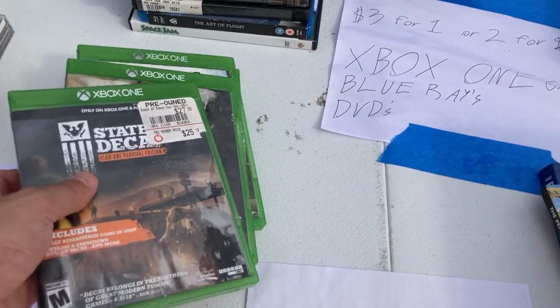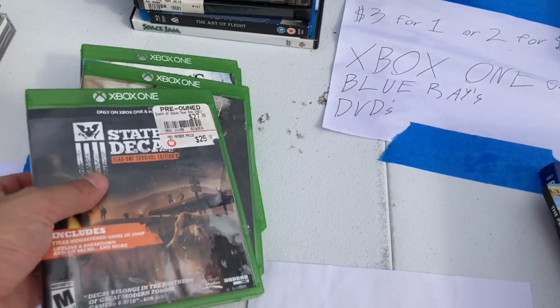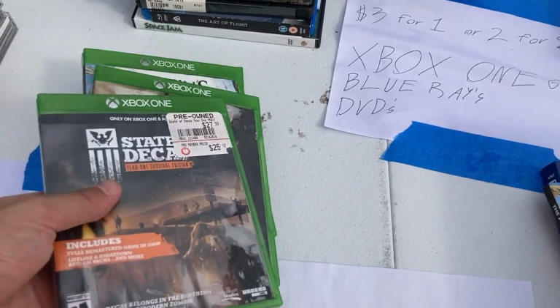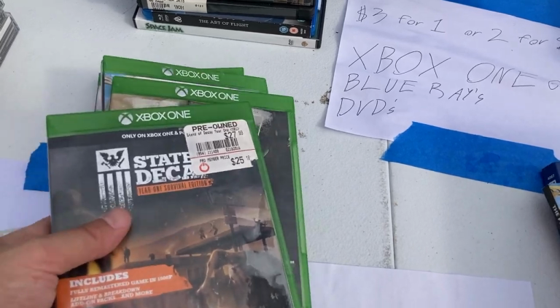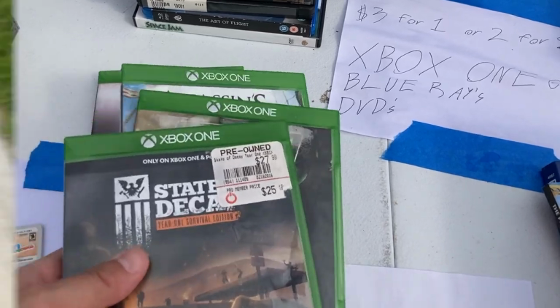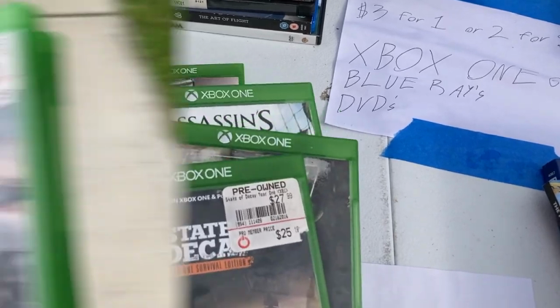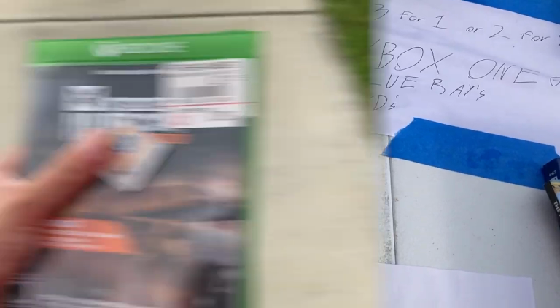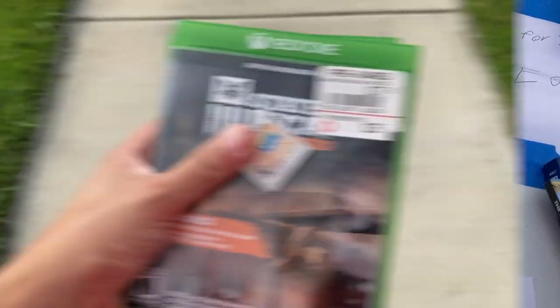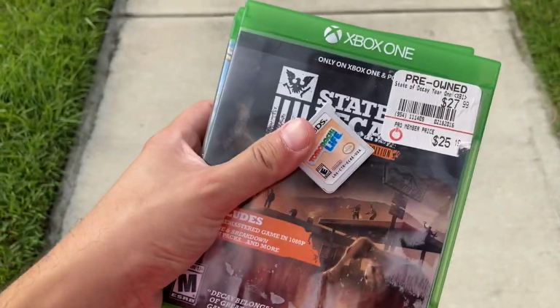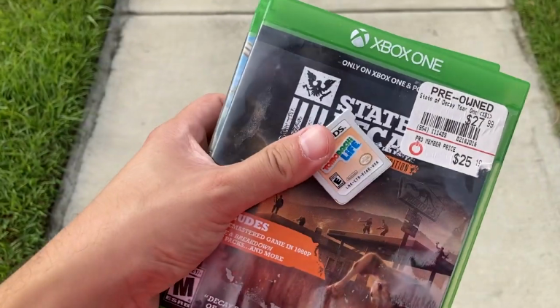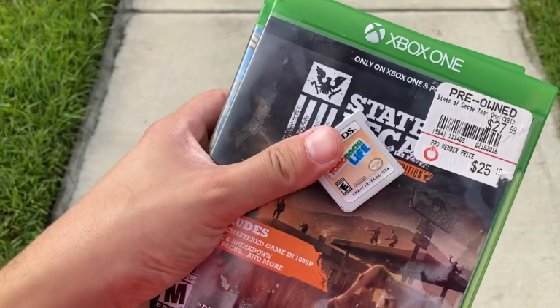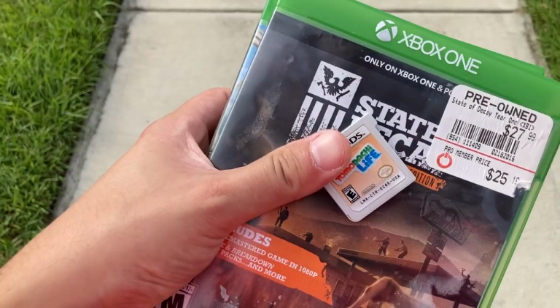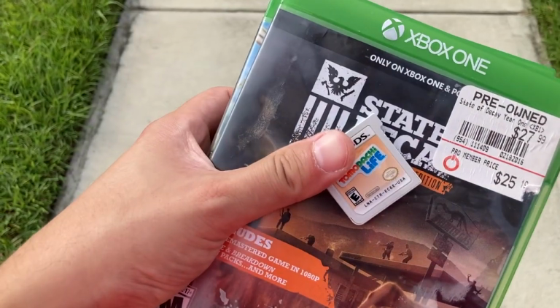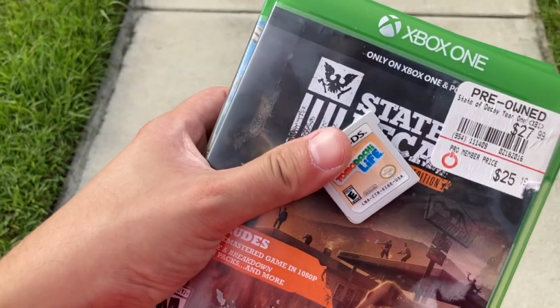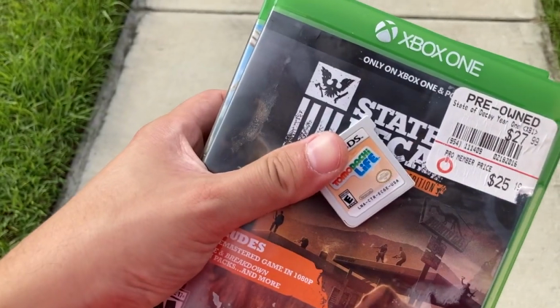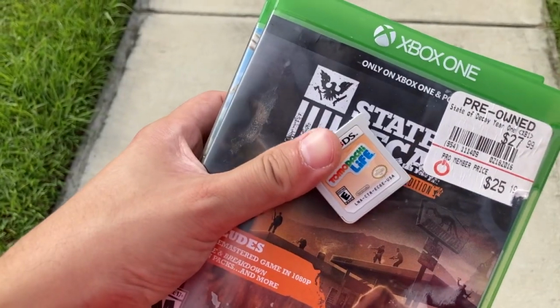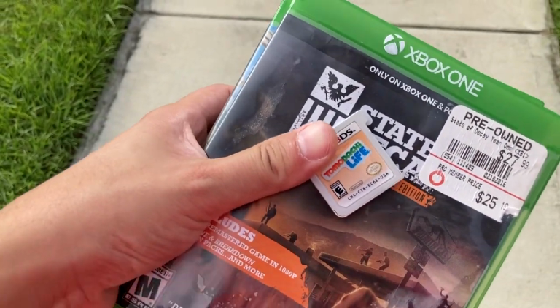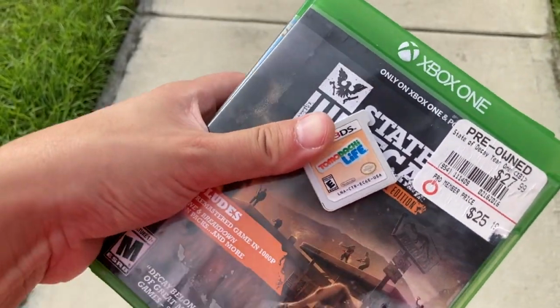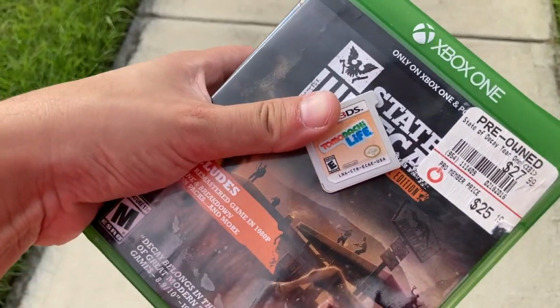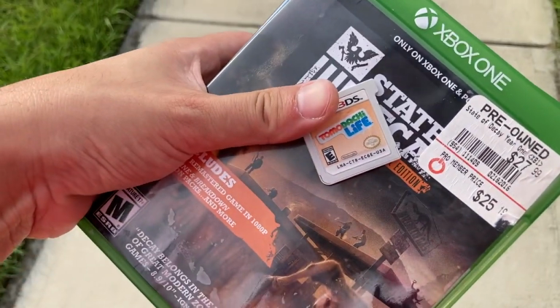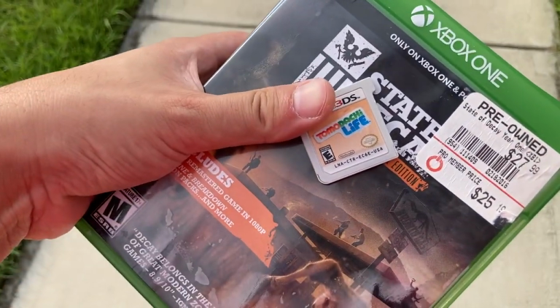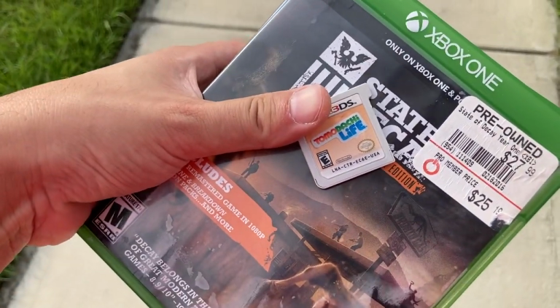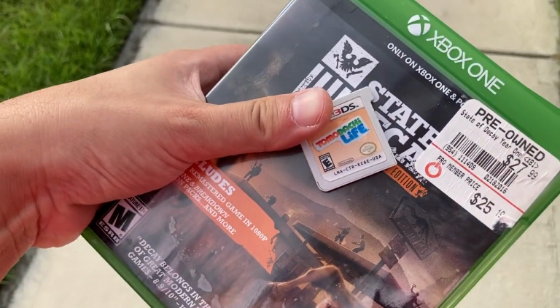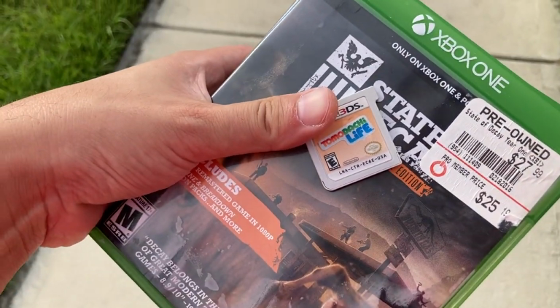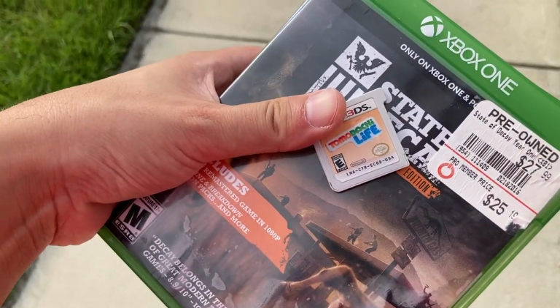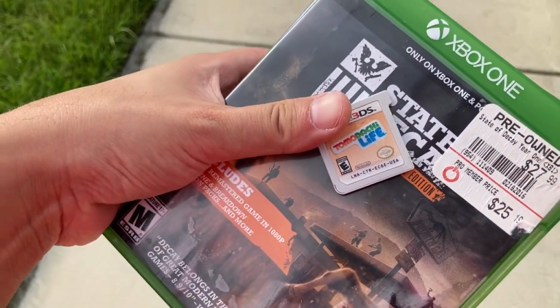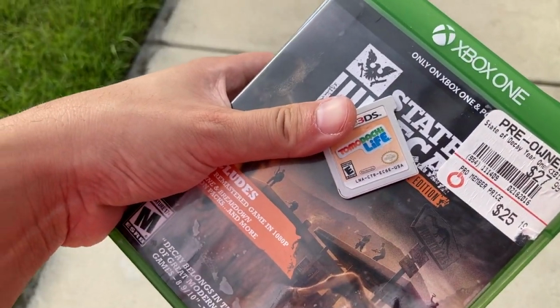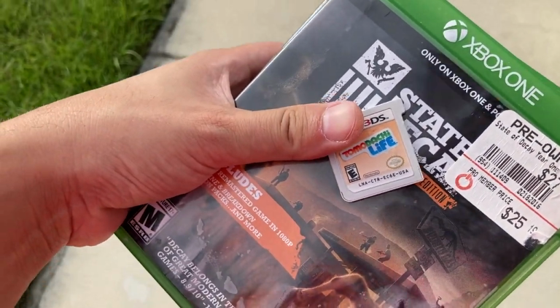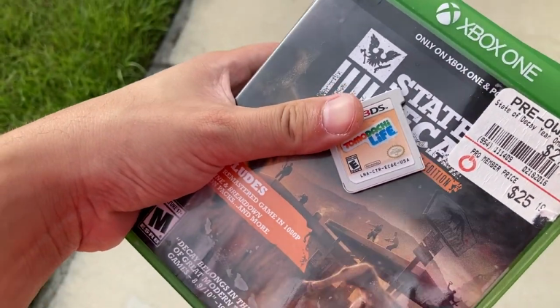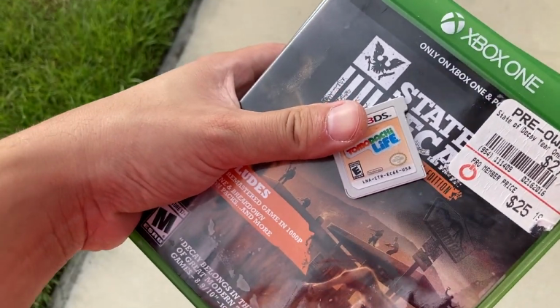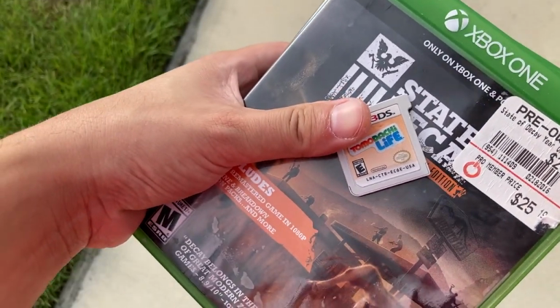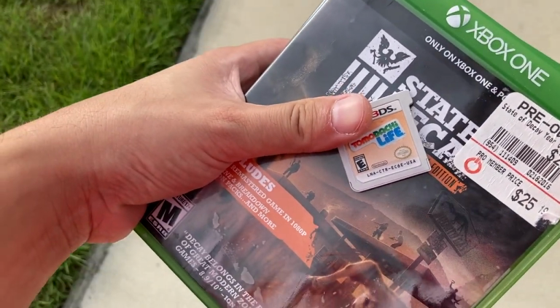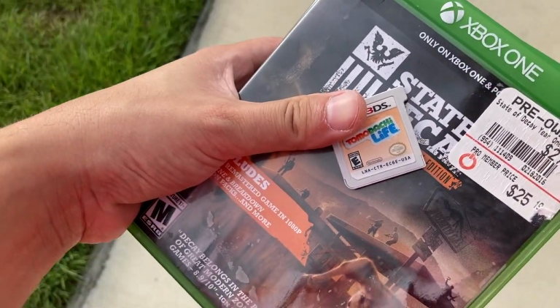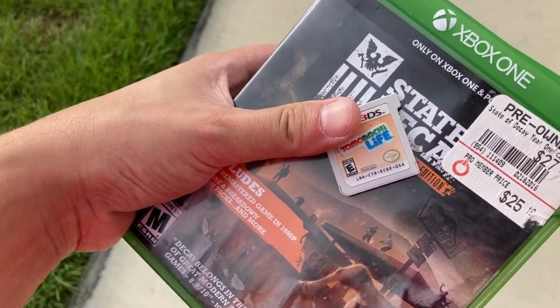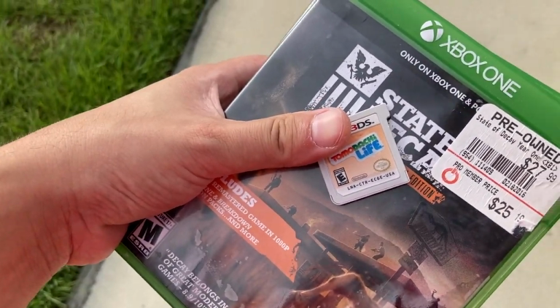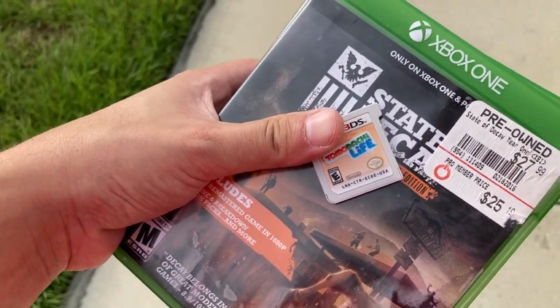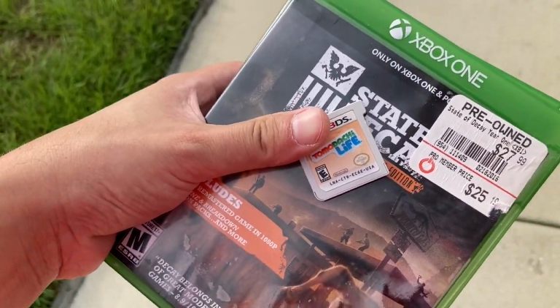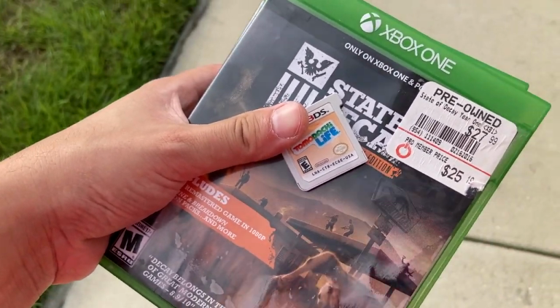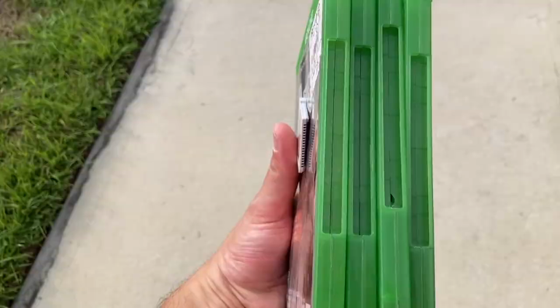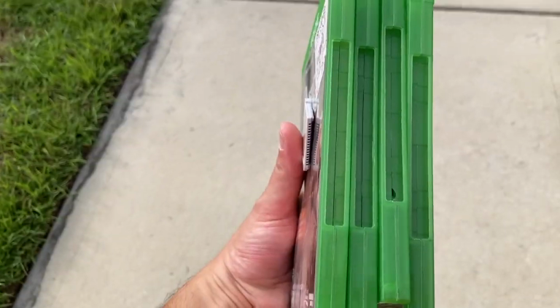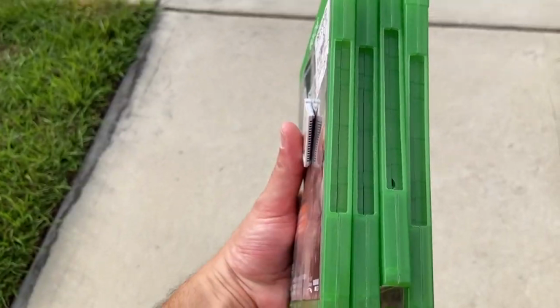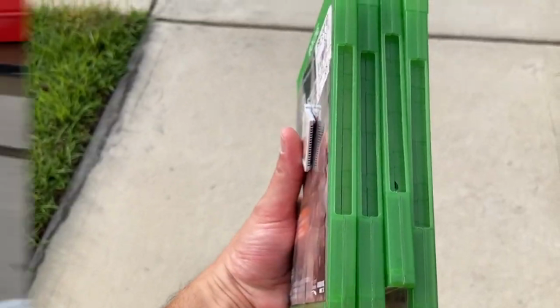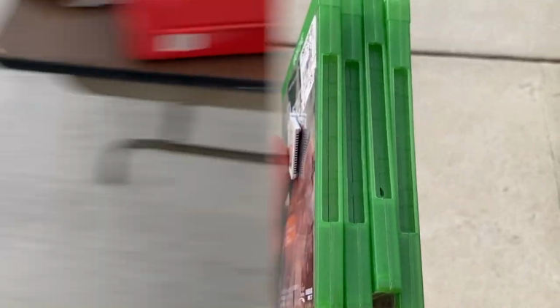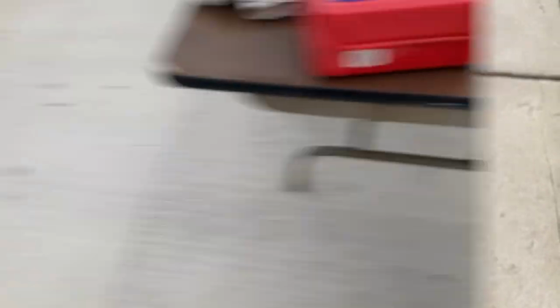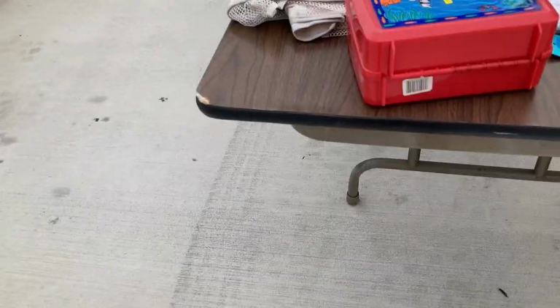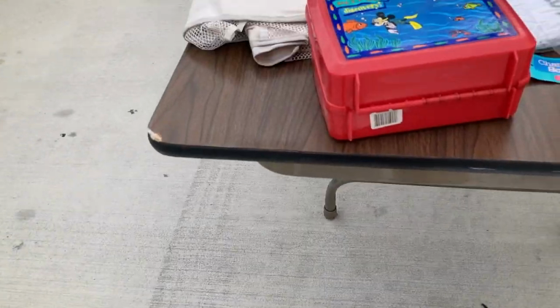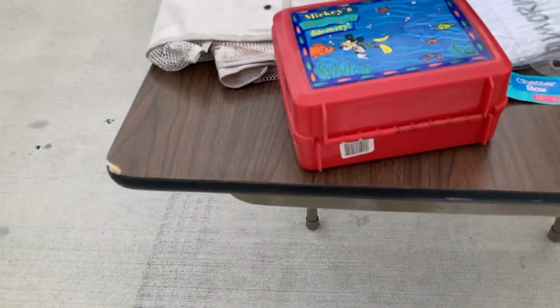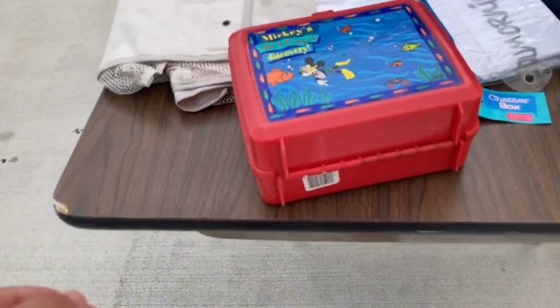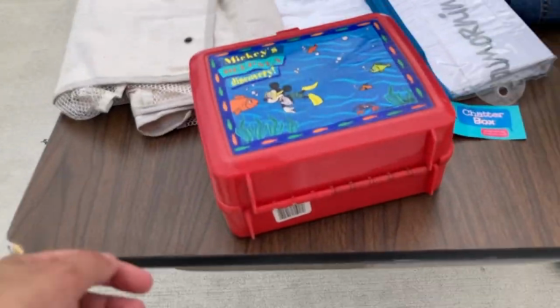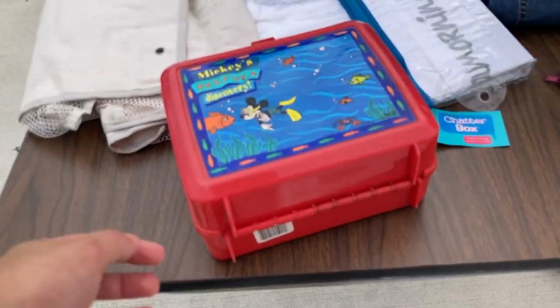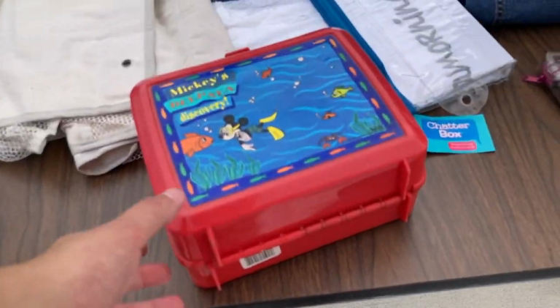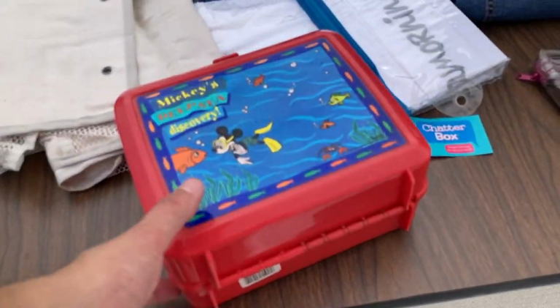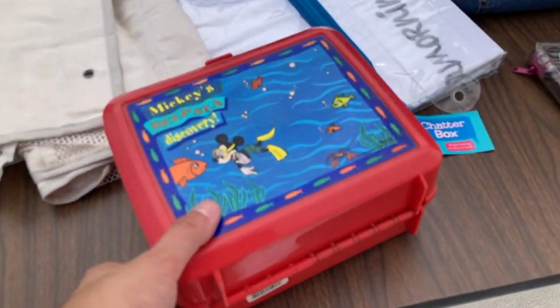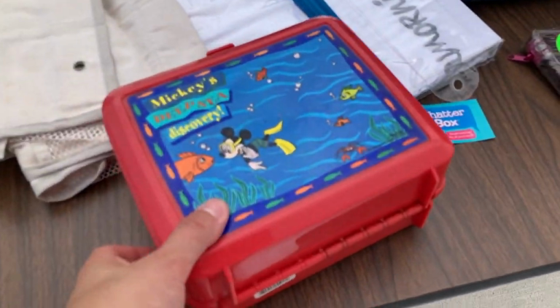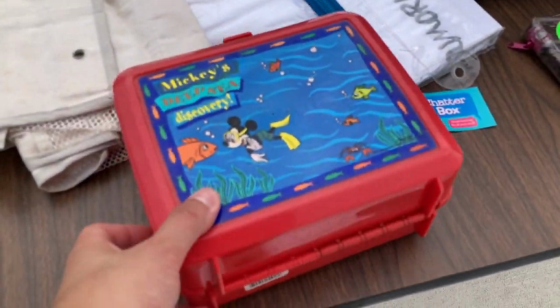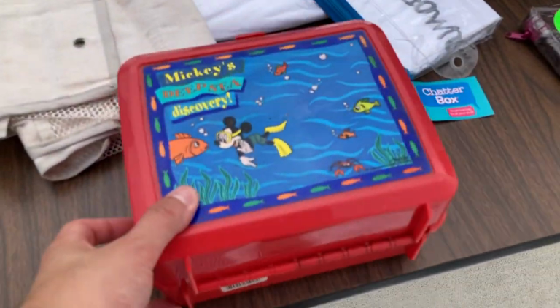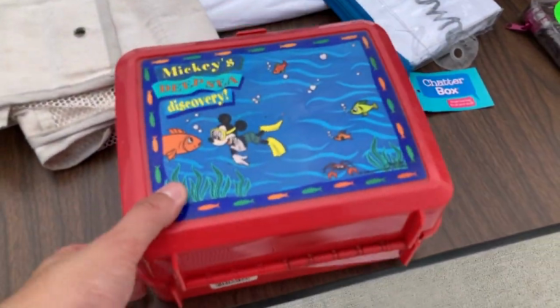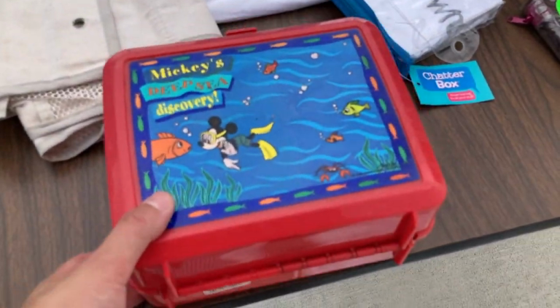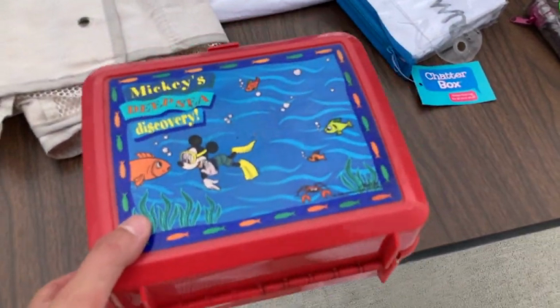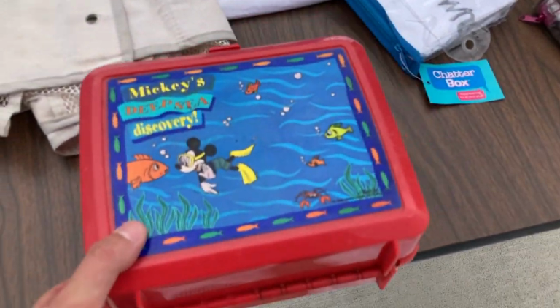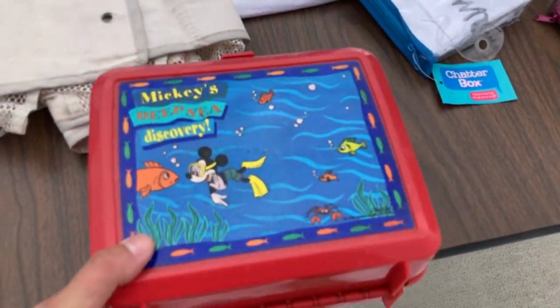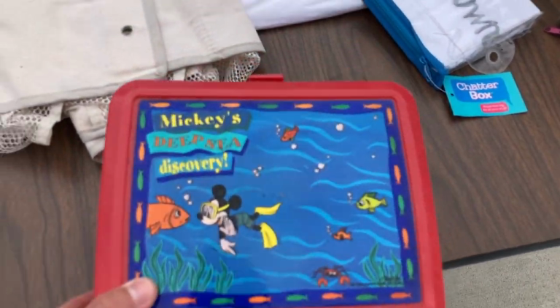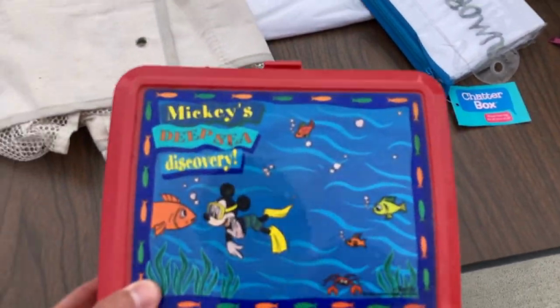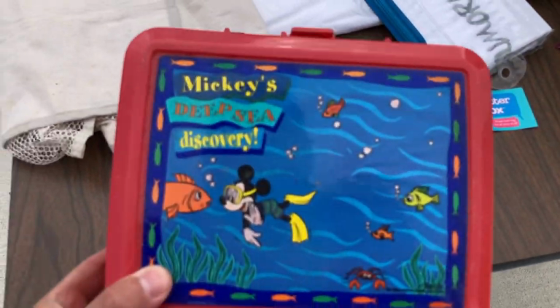I feel like that was a decent deal. We got this one on top — a 3DS game, don't know the value but hey, let's go. That's kind of cool. And there's a little Mickey Mouse lunchbox here.